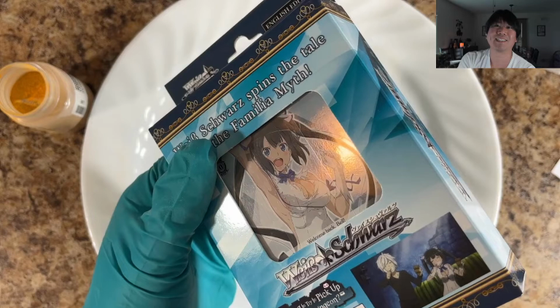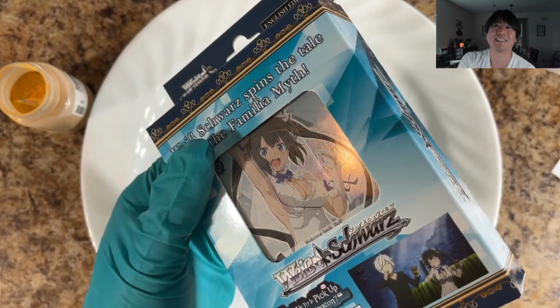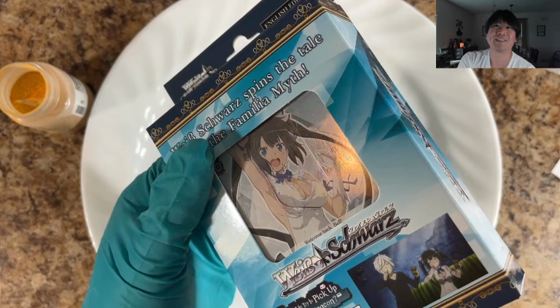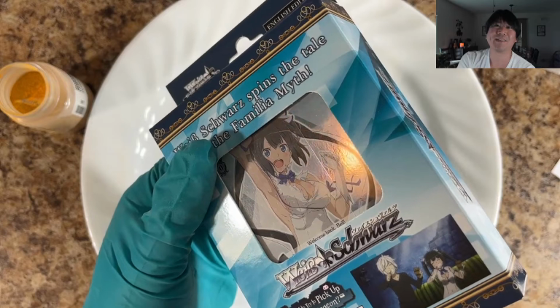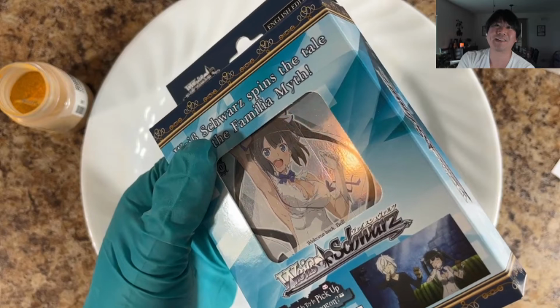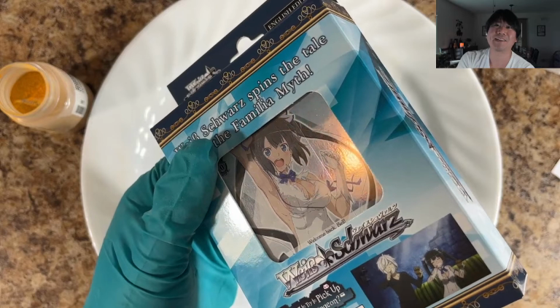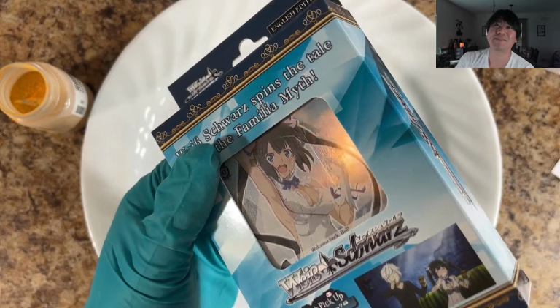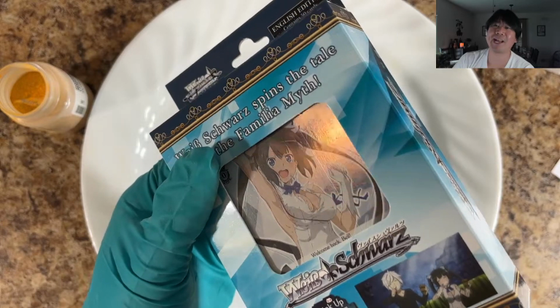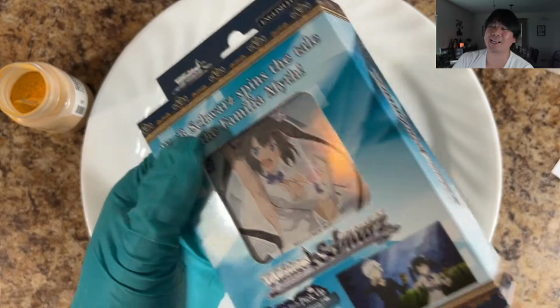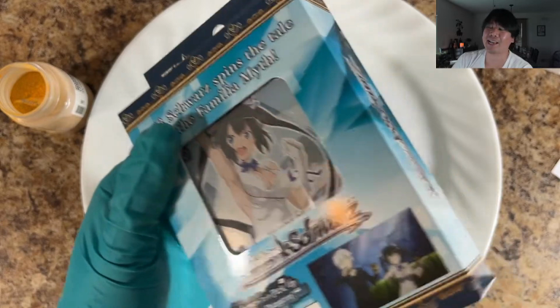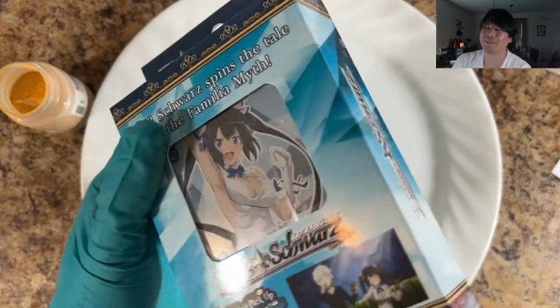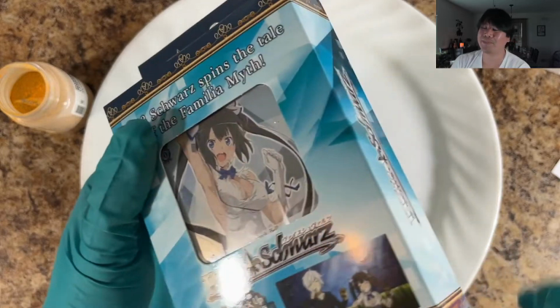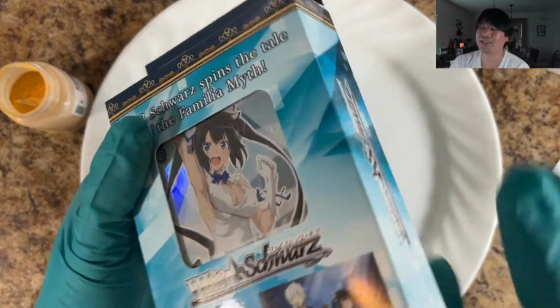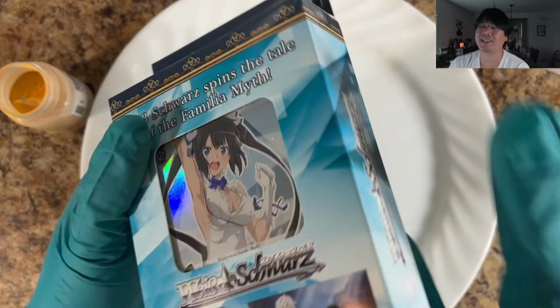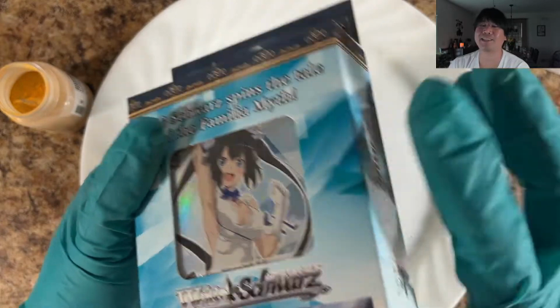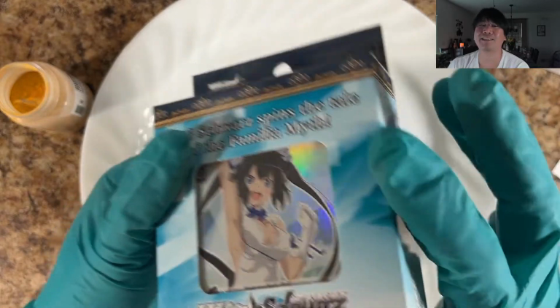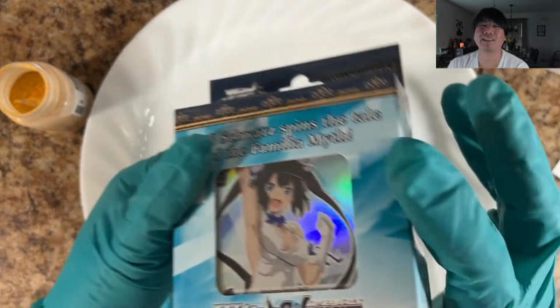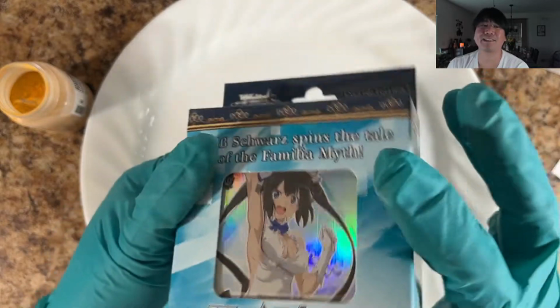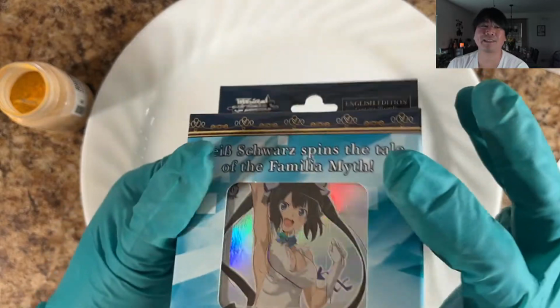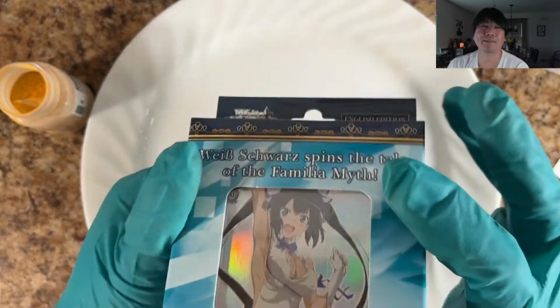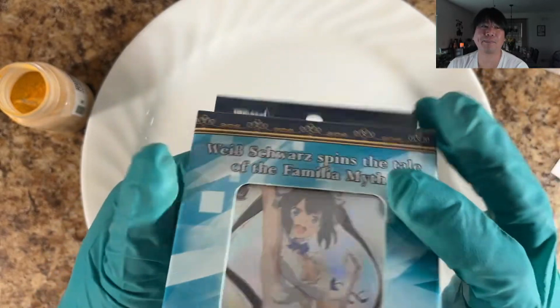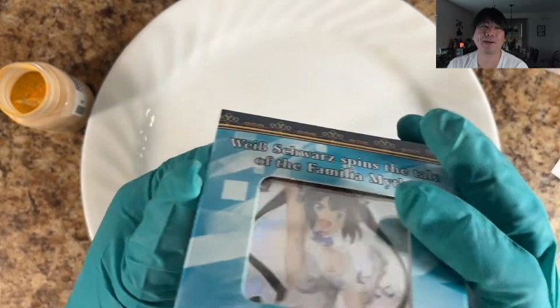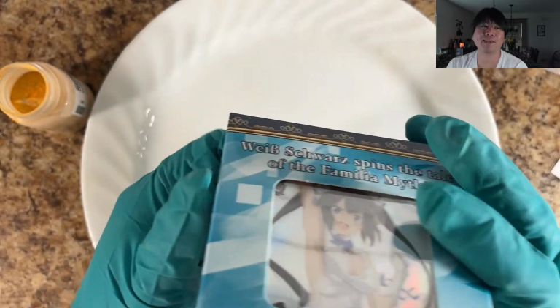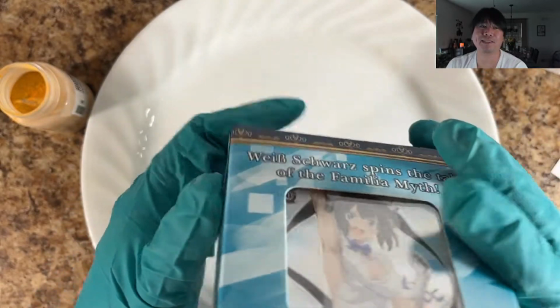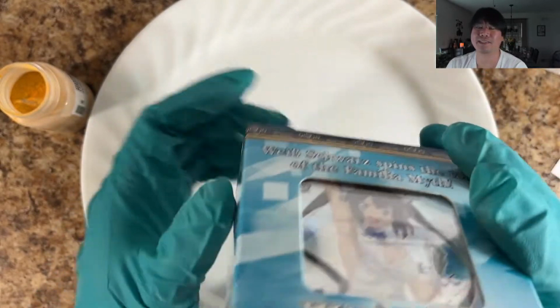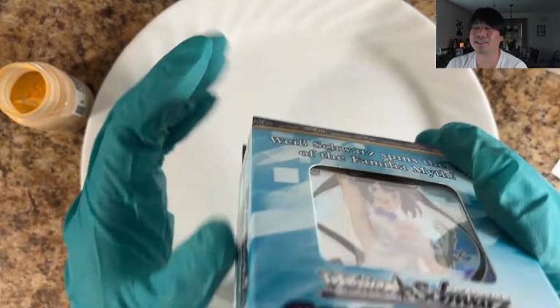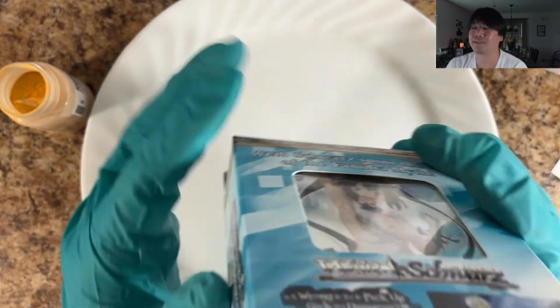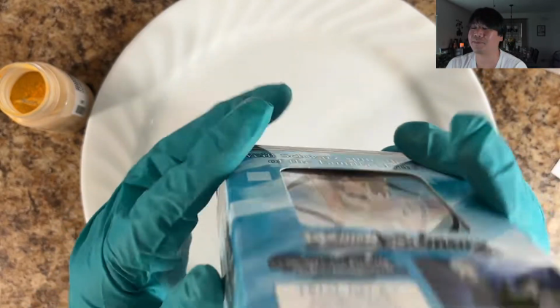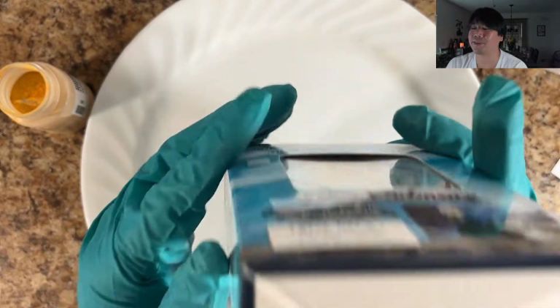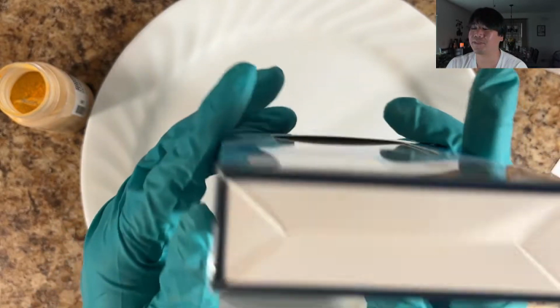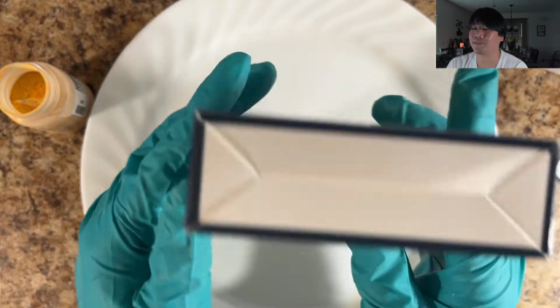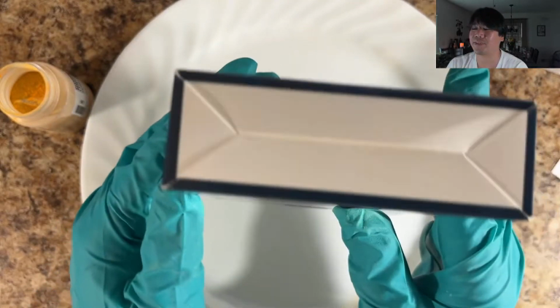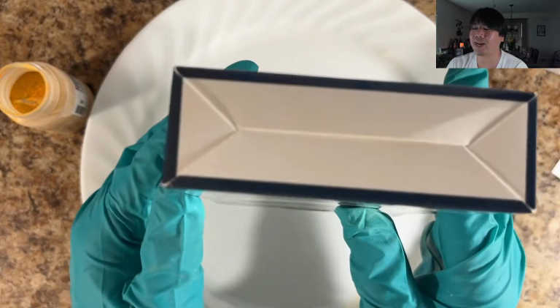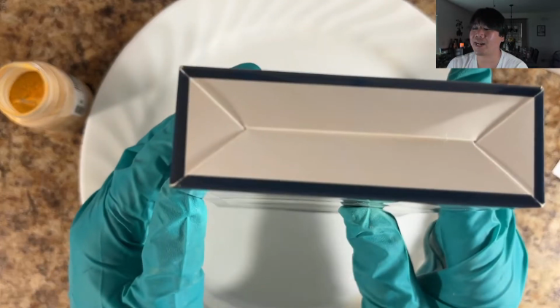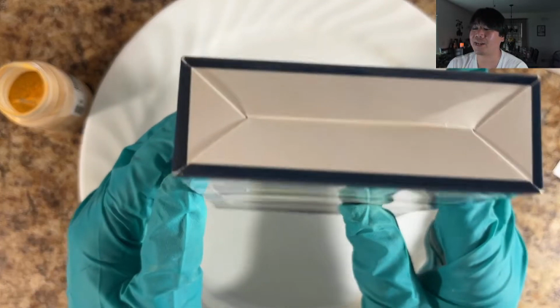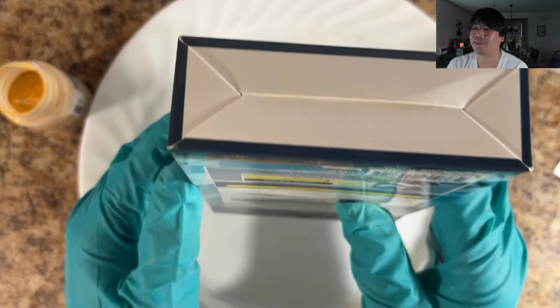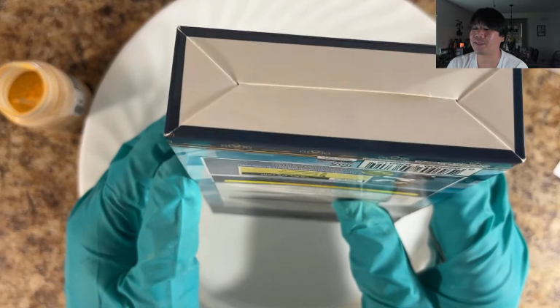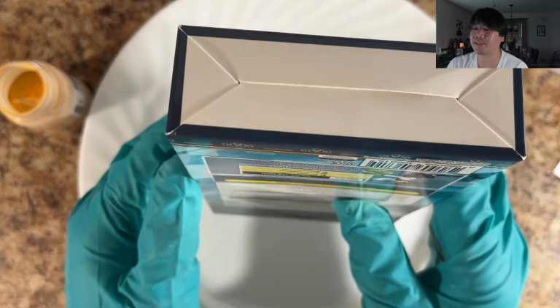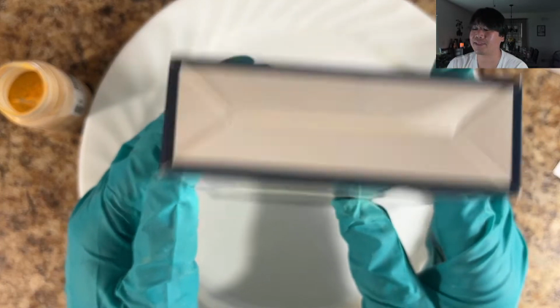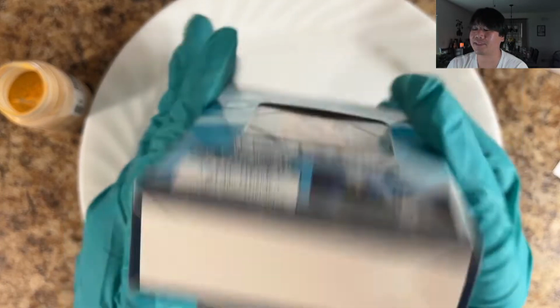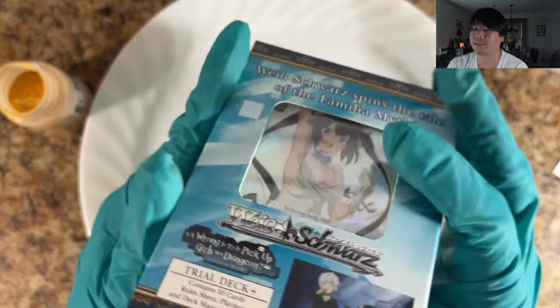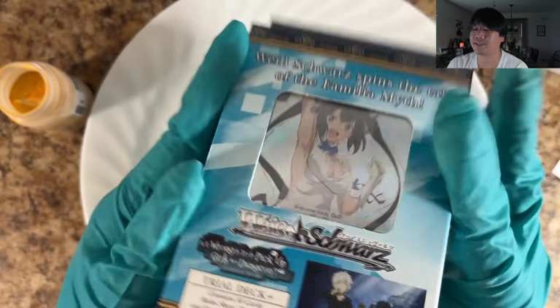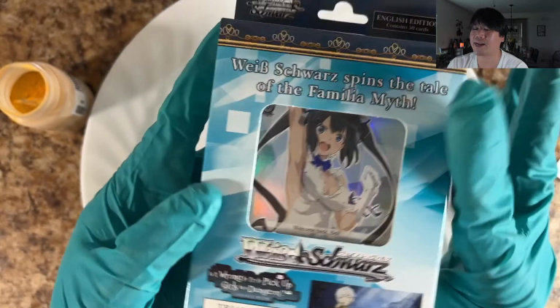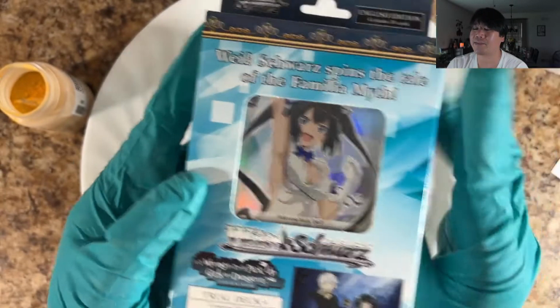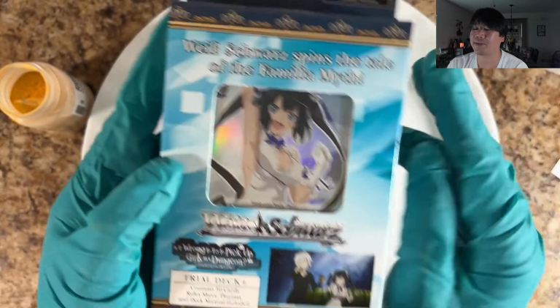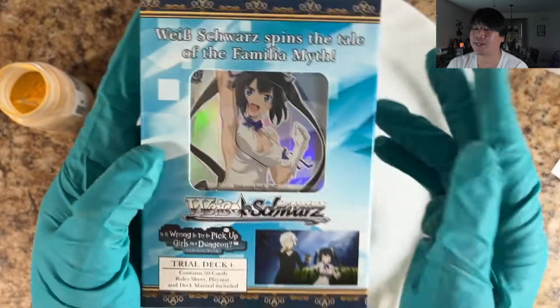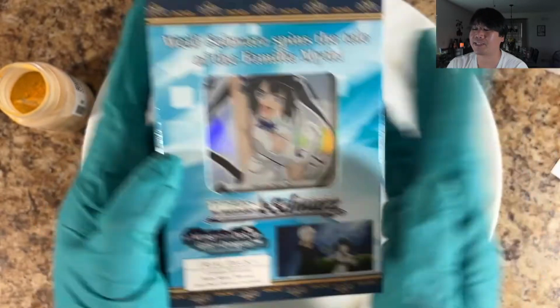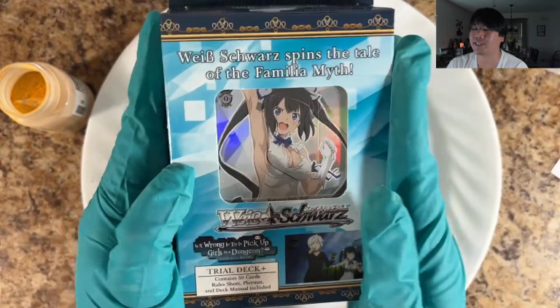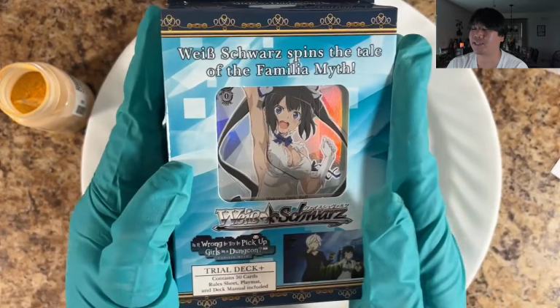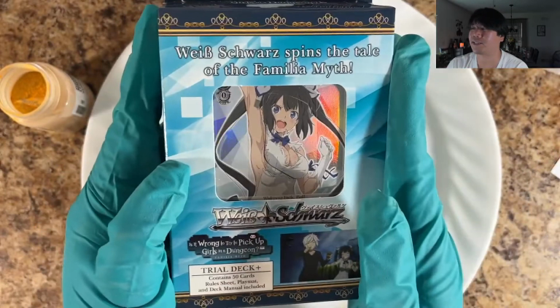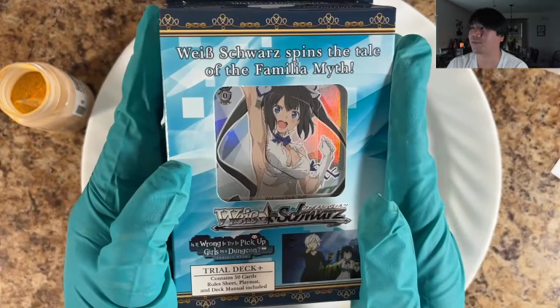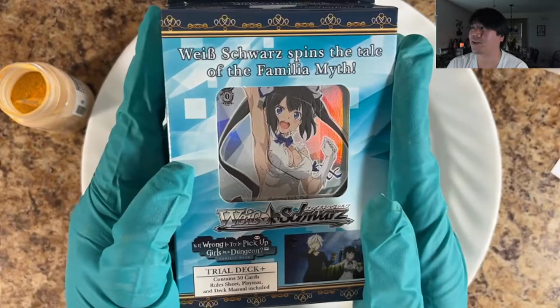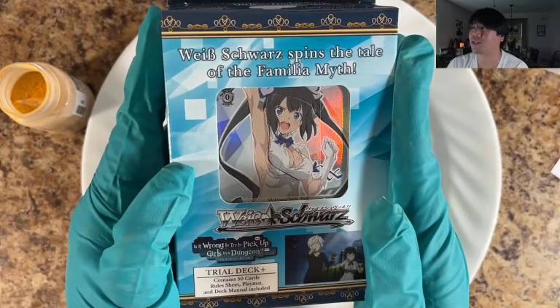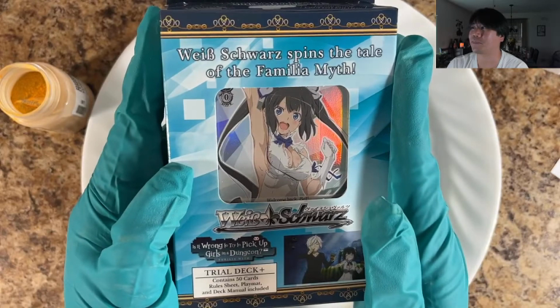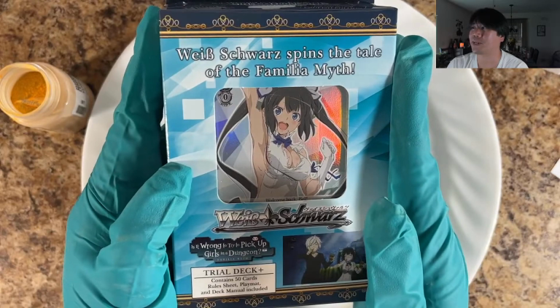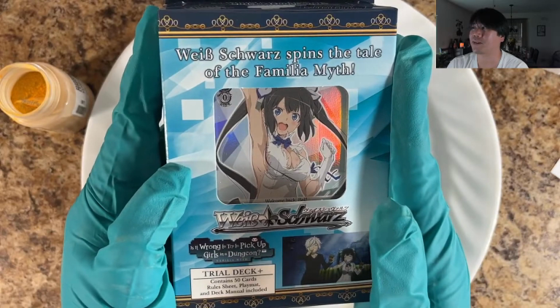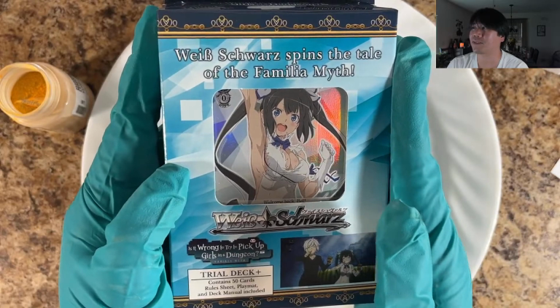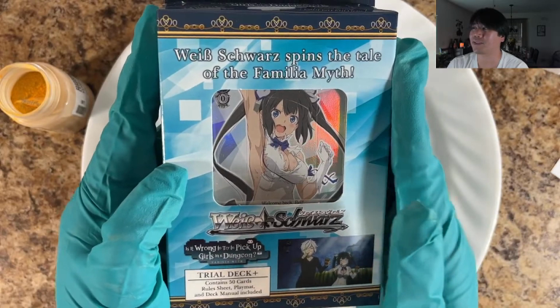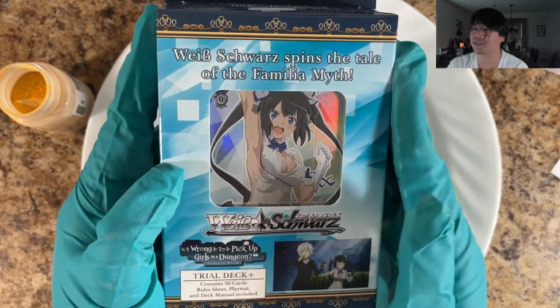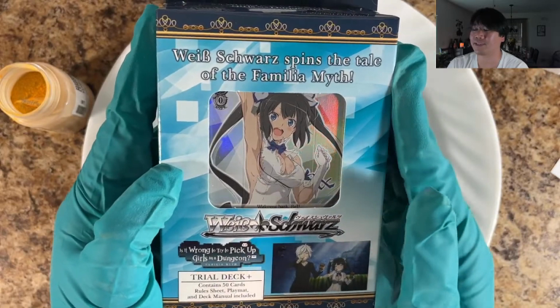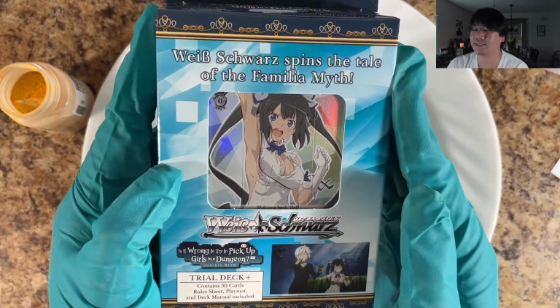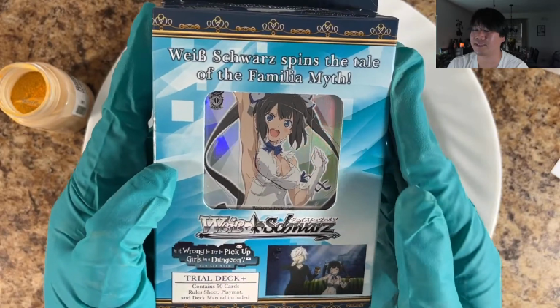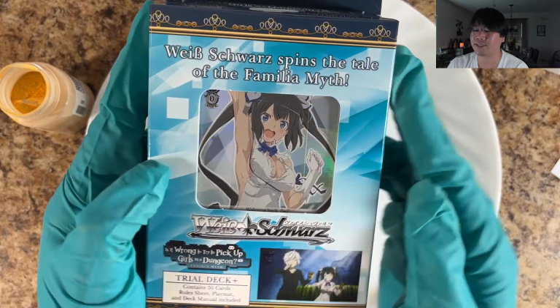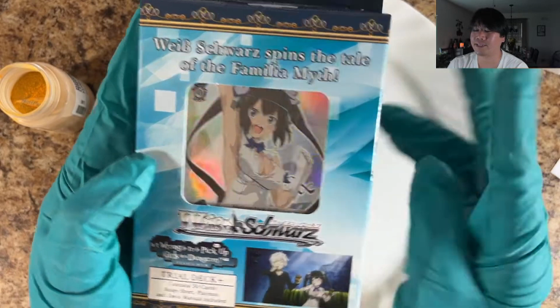Welcome back everybody! This is part number five. This is DanMachi - Is It Wrong to Pick Up Girls in the Dungeon?